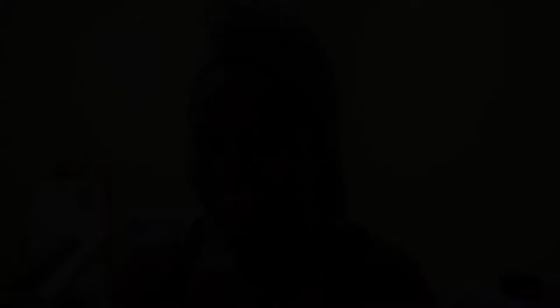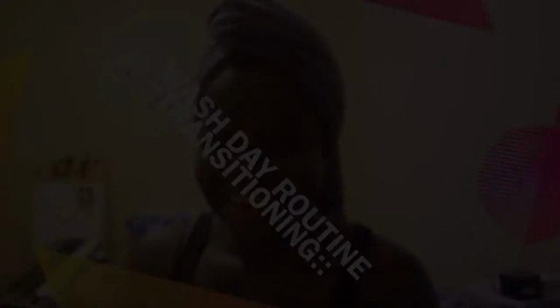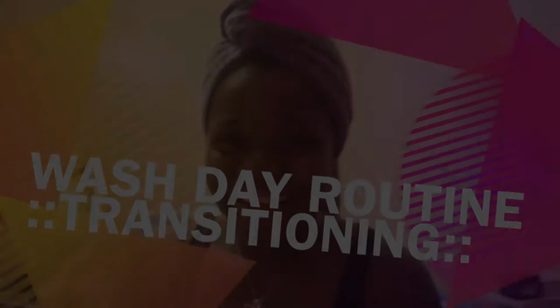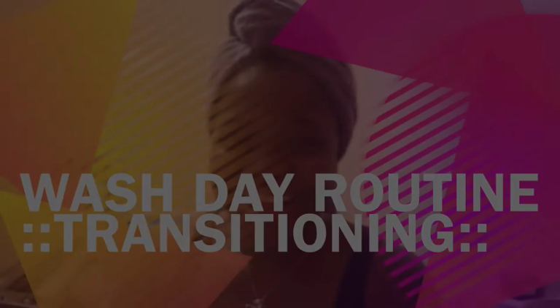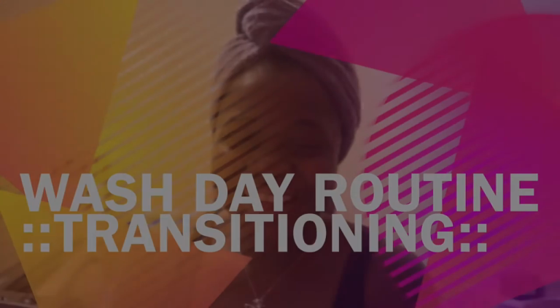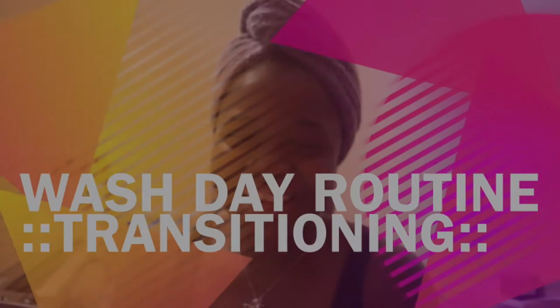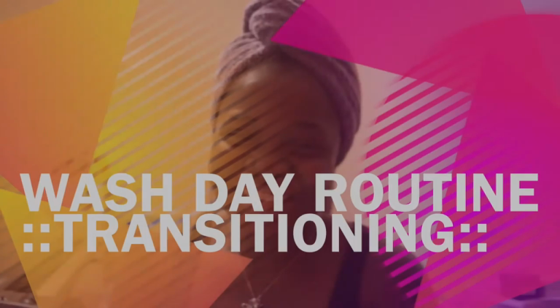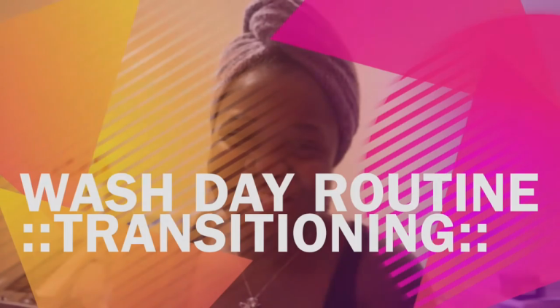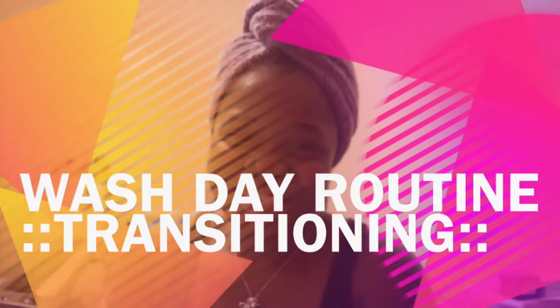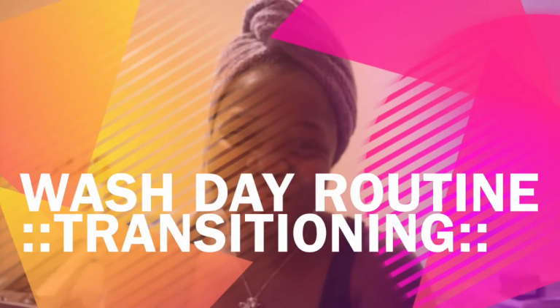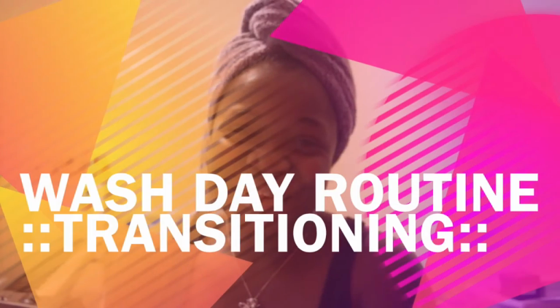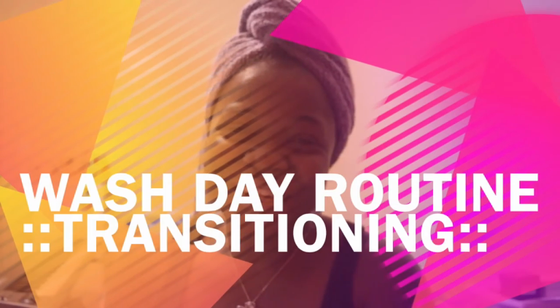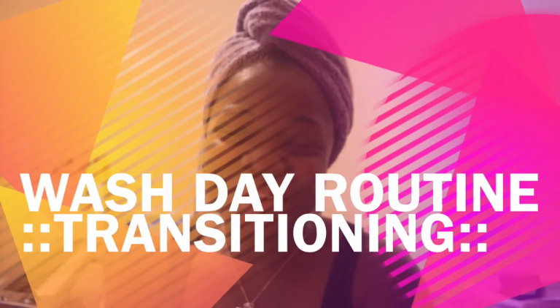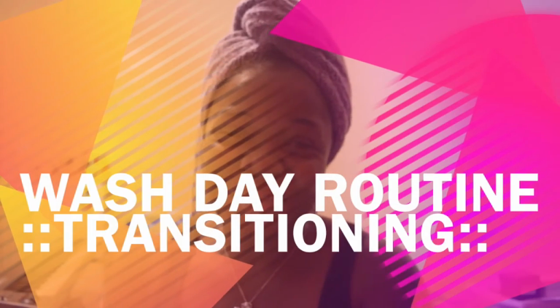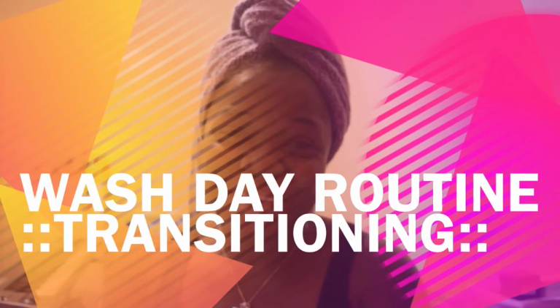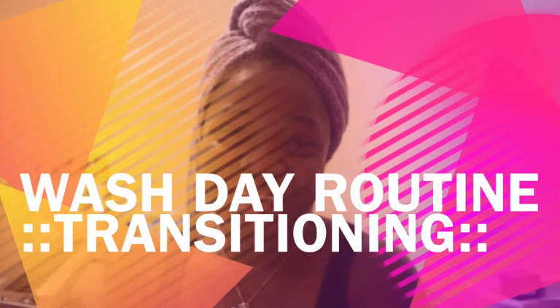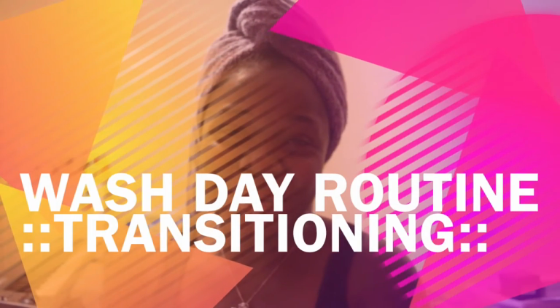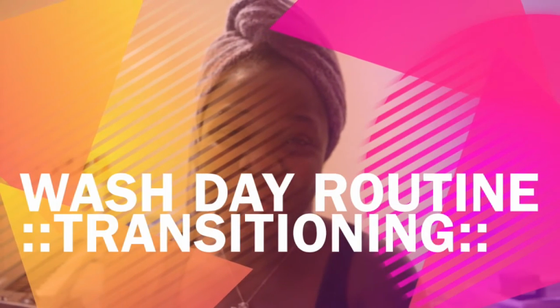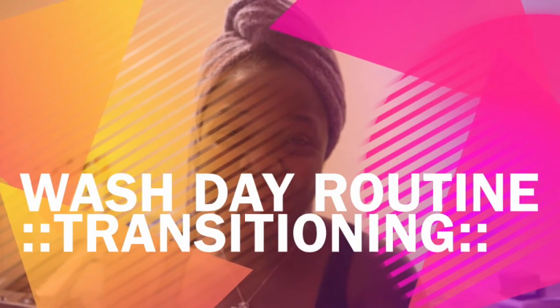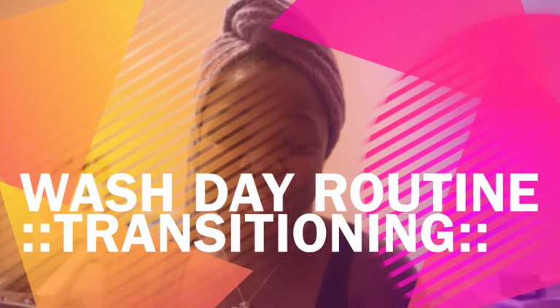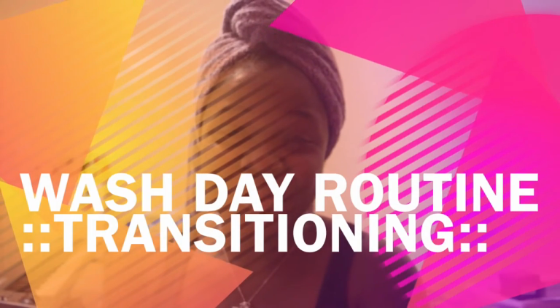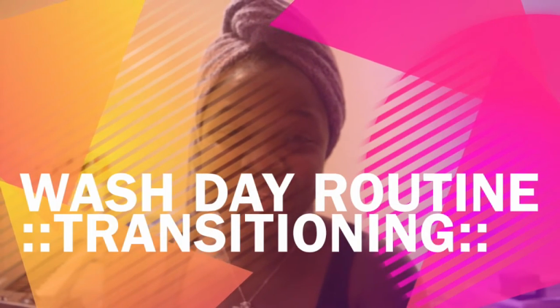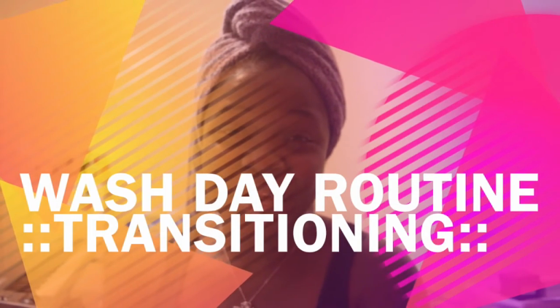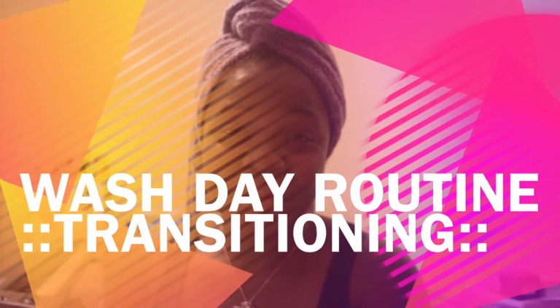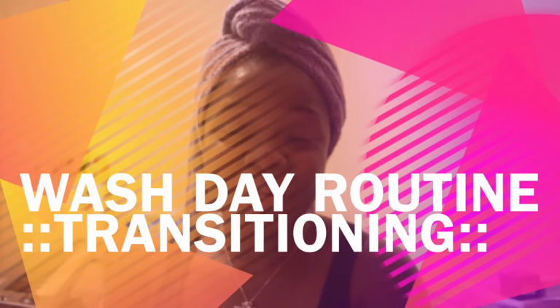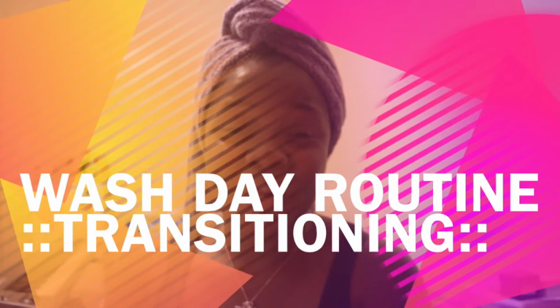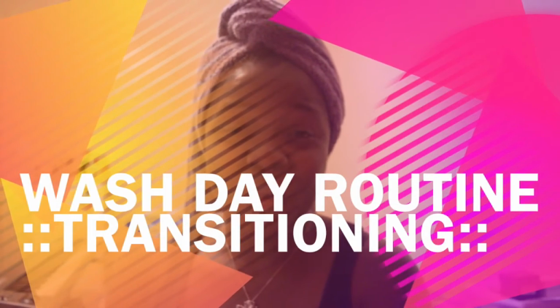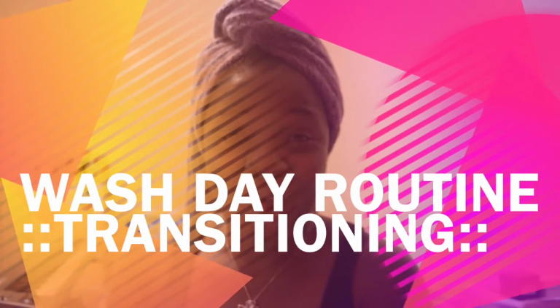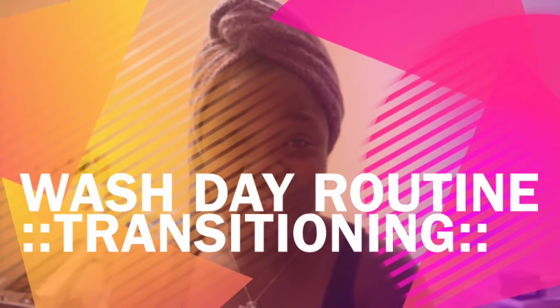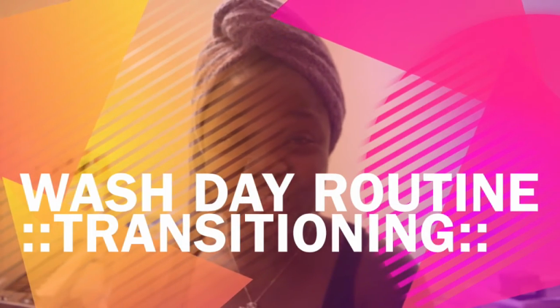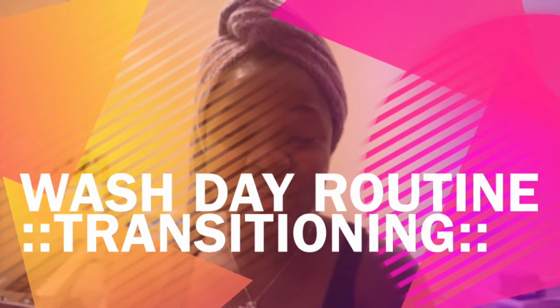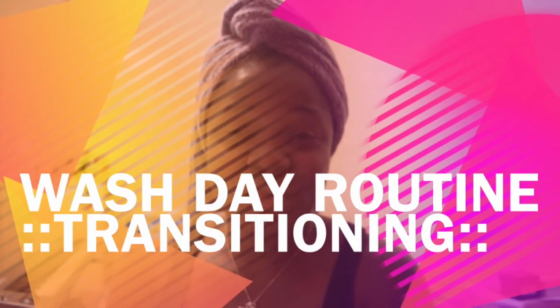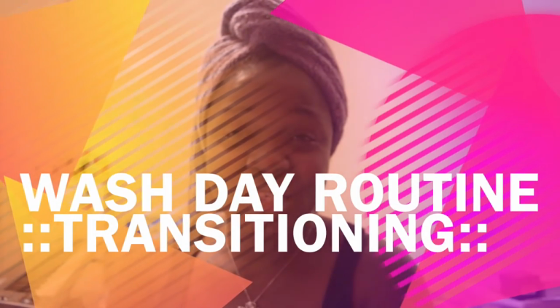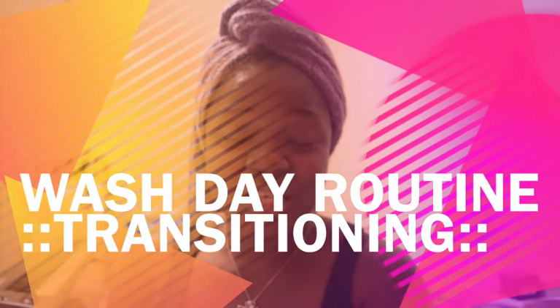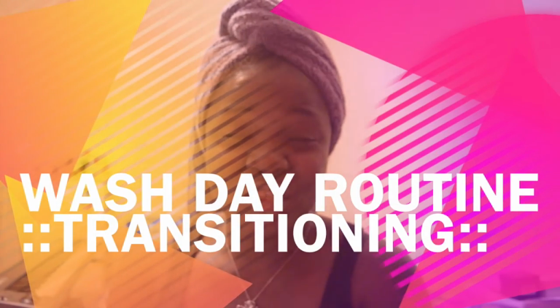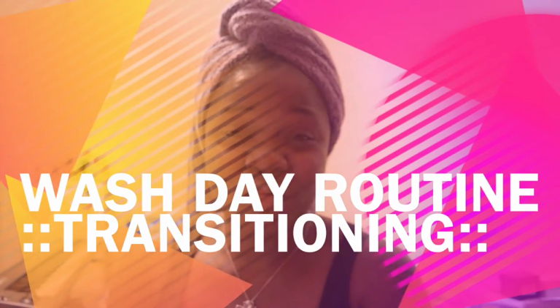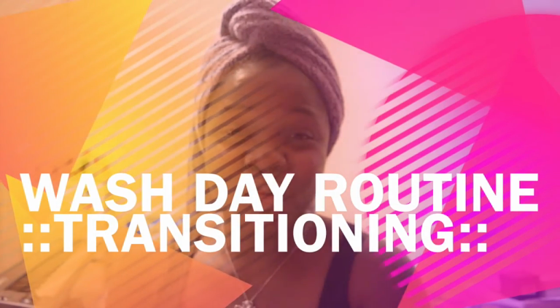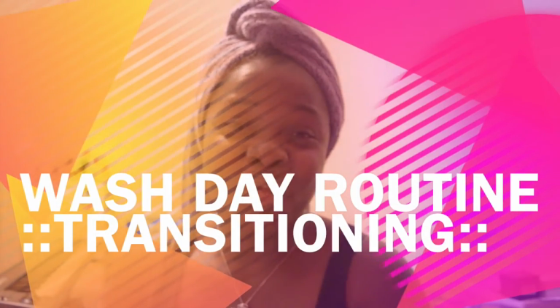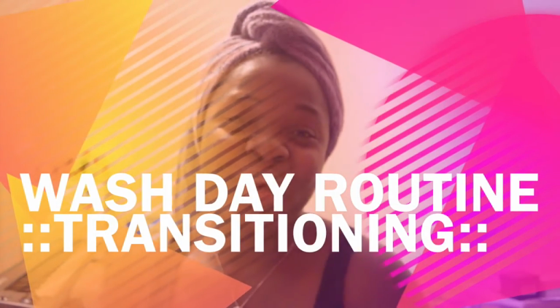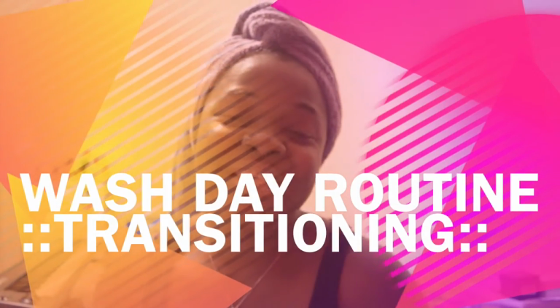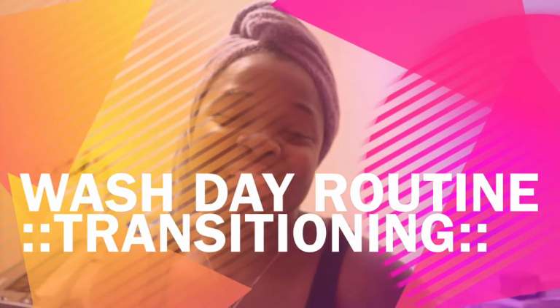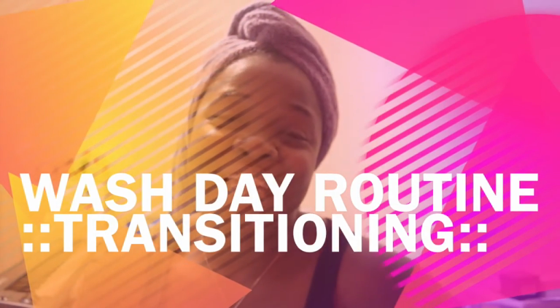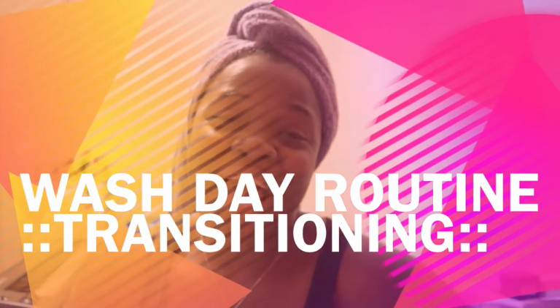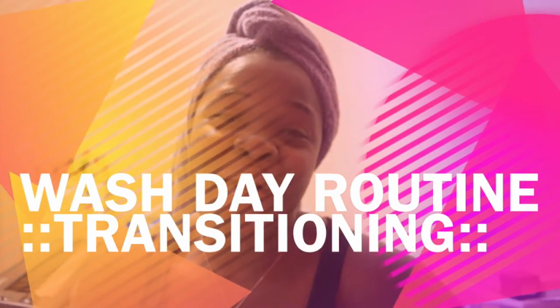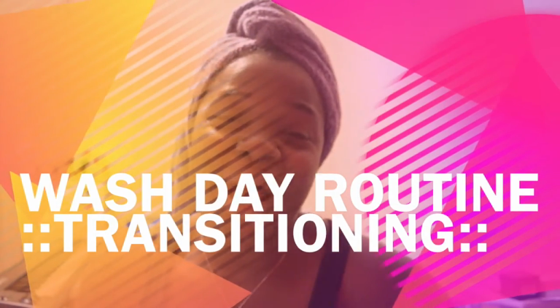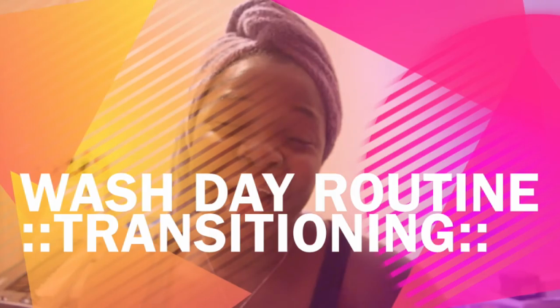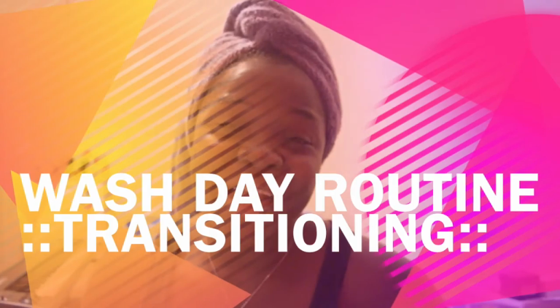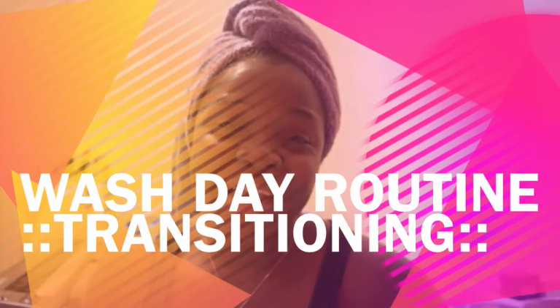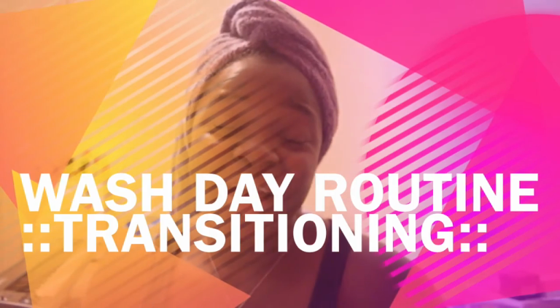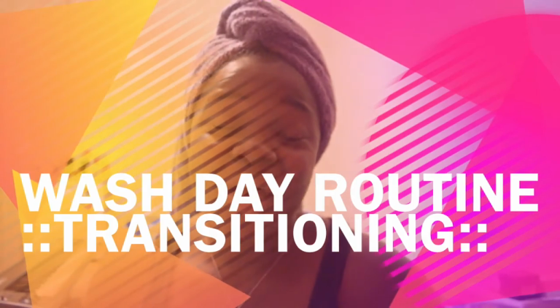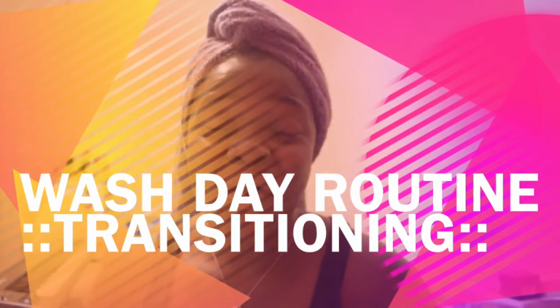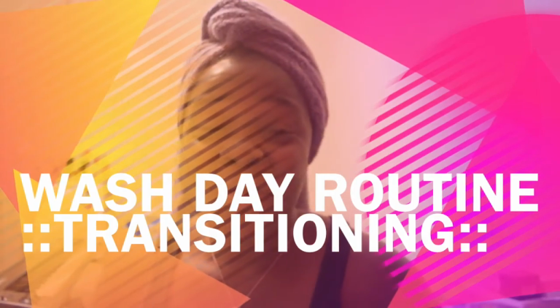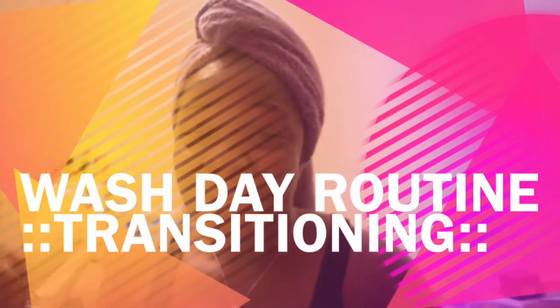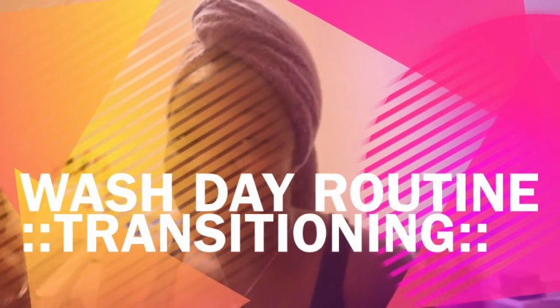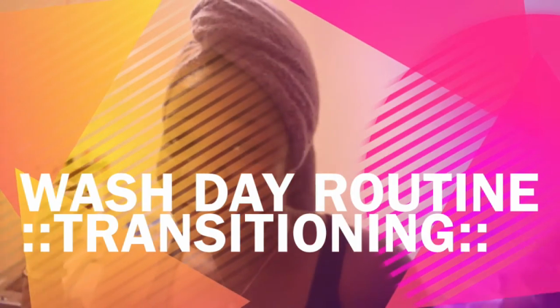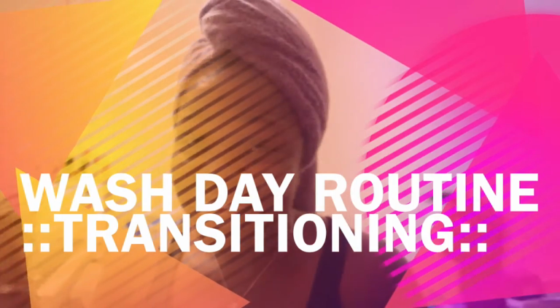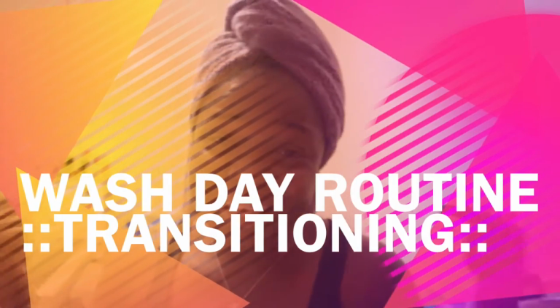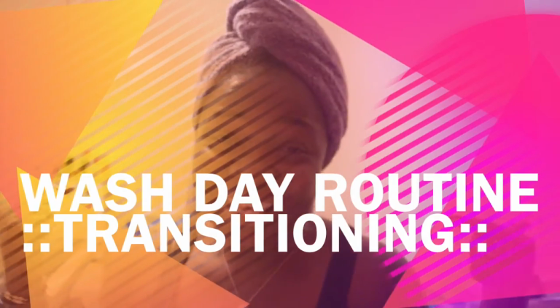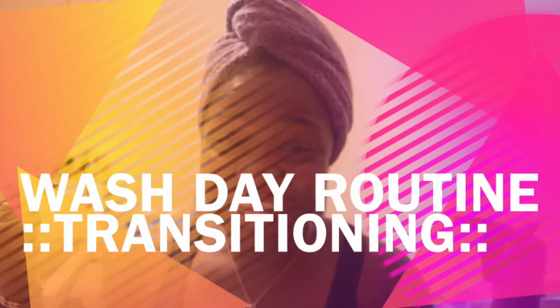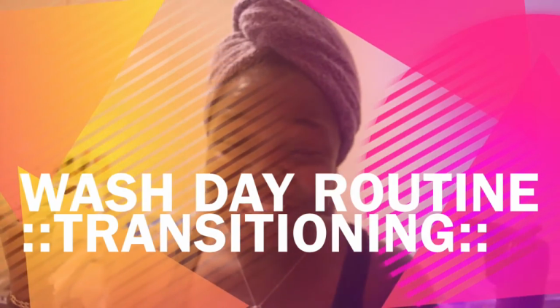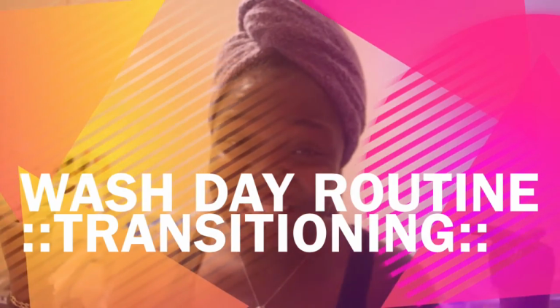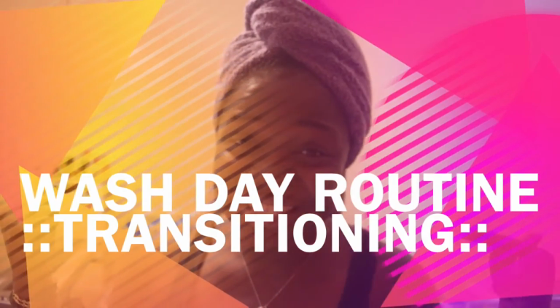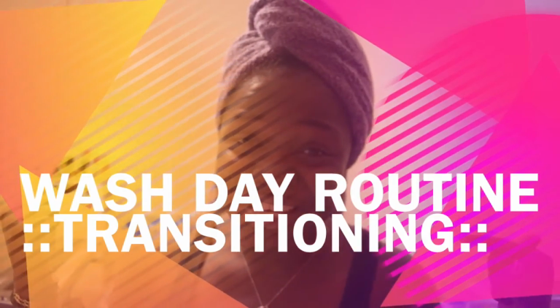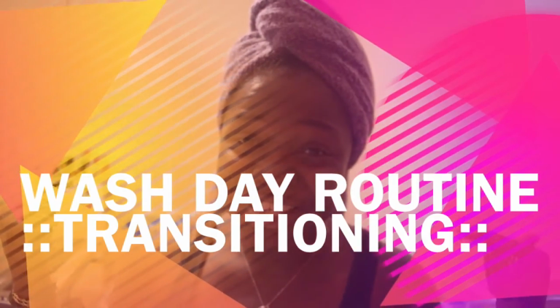Hi guys, this is Billionaire Mandy. I'm coming to you today with my wash day routine. So if you want to see how I get this done, stay tuned.